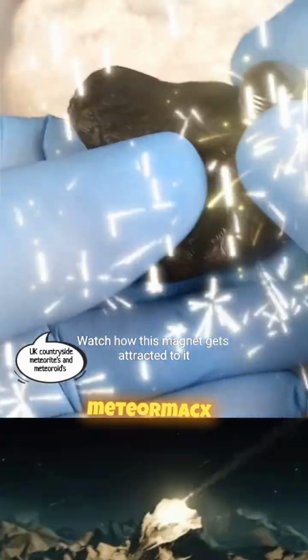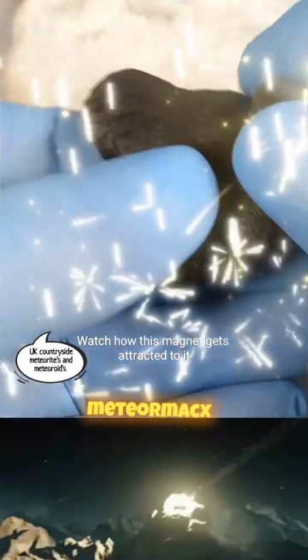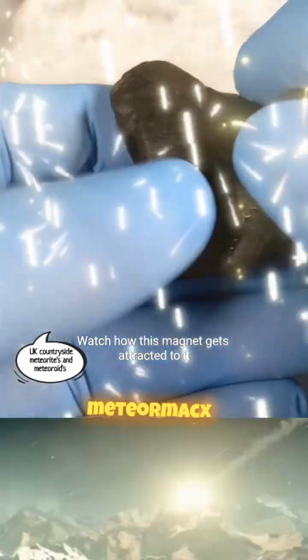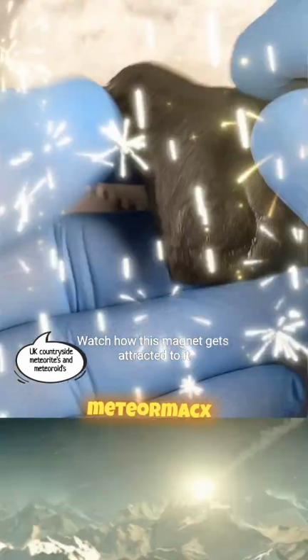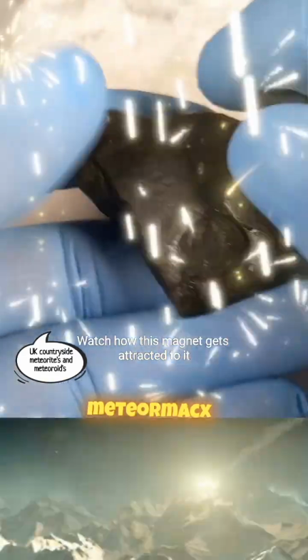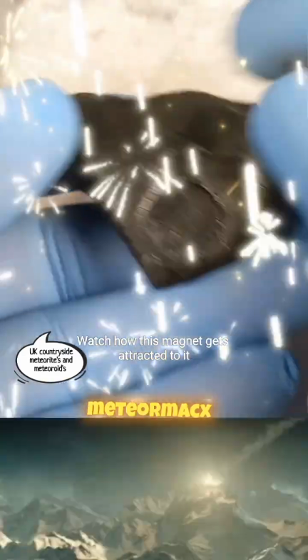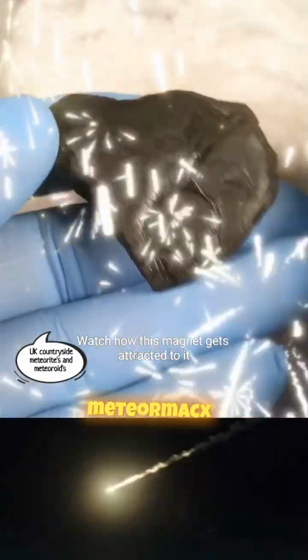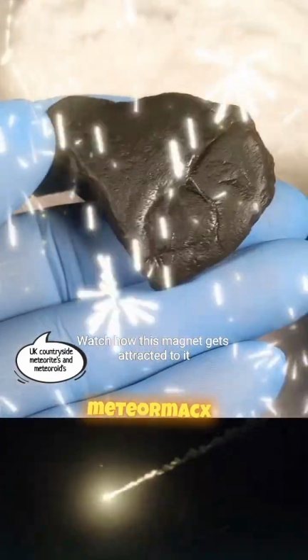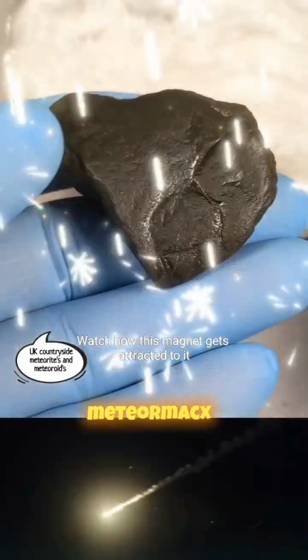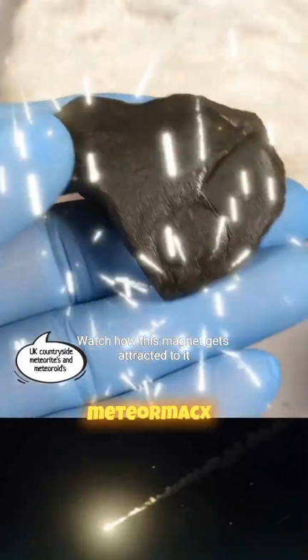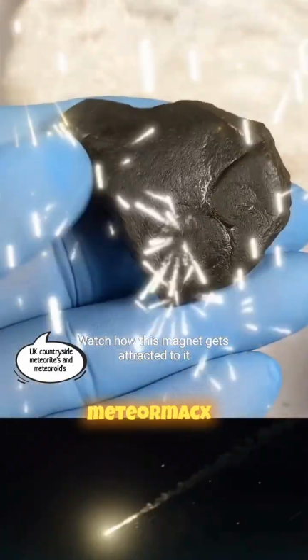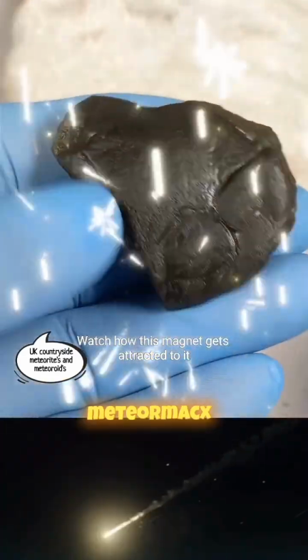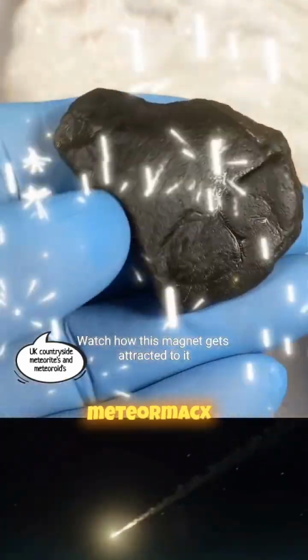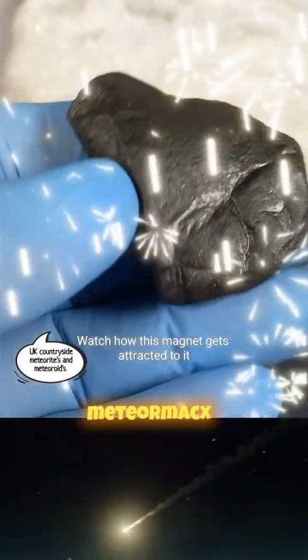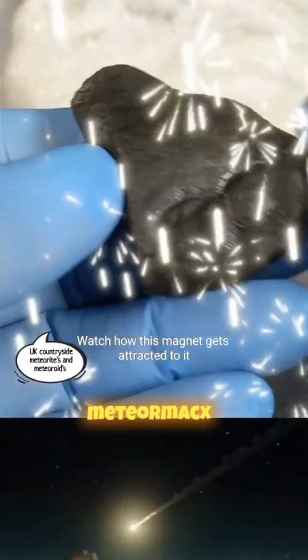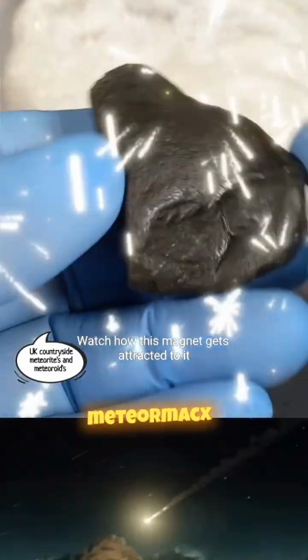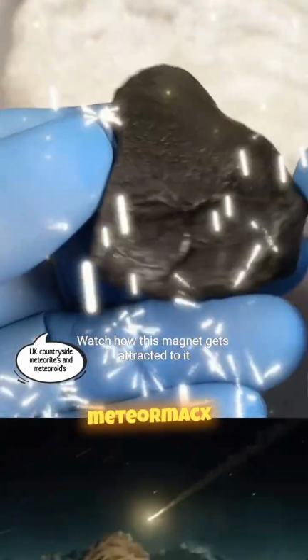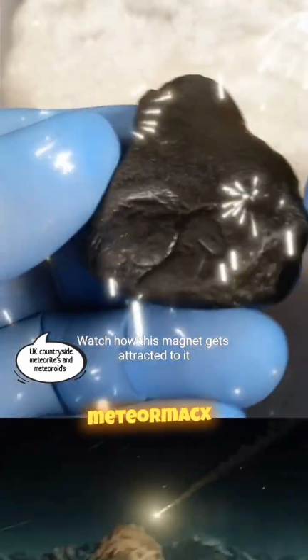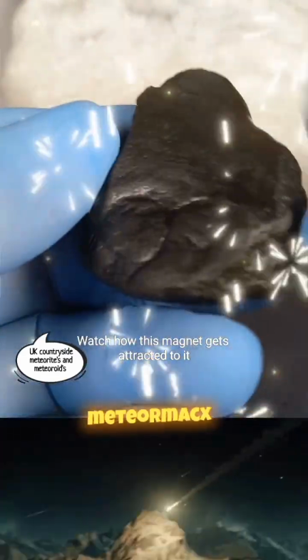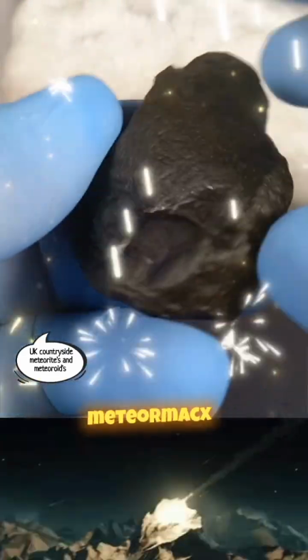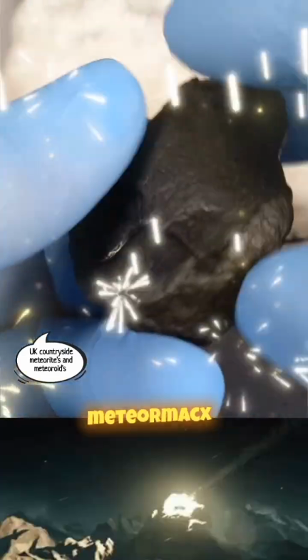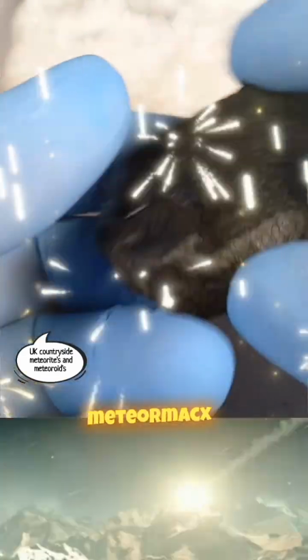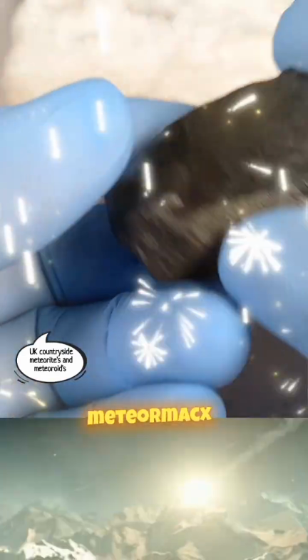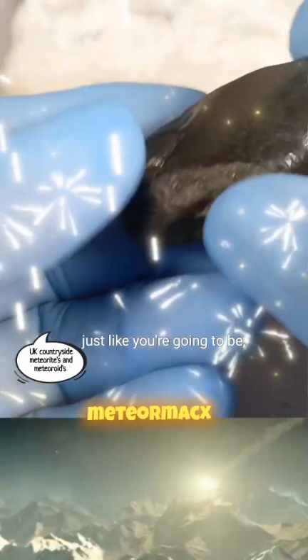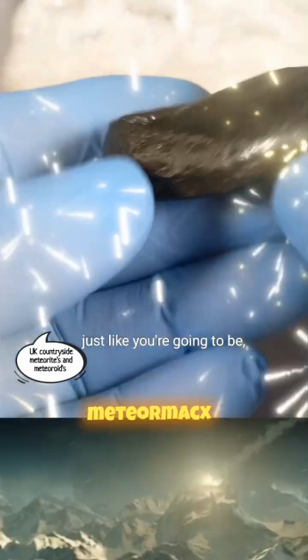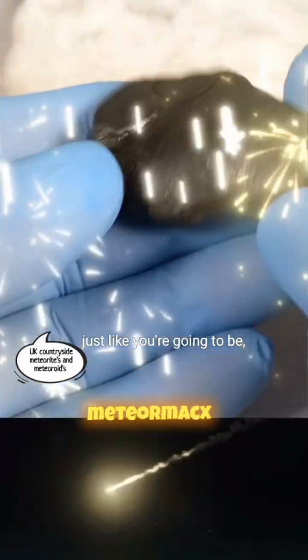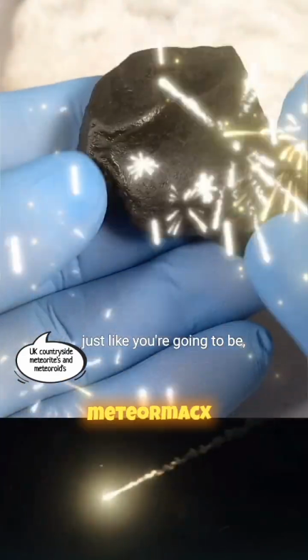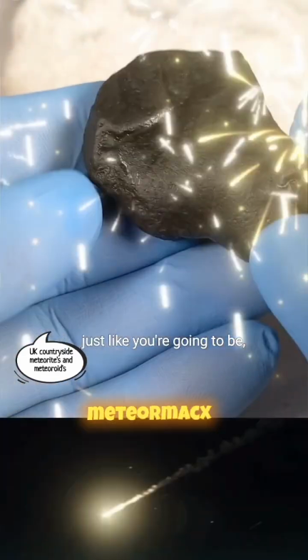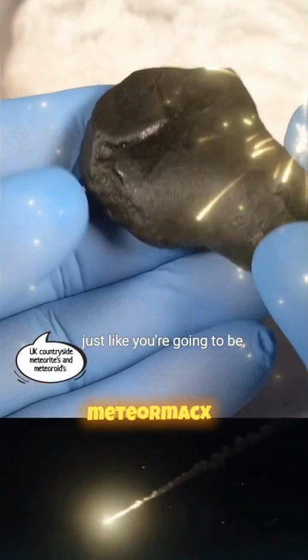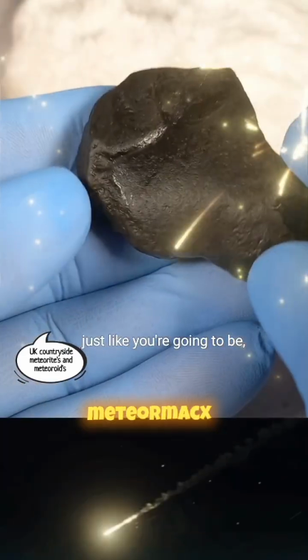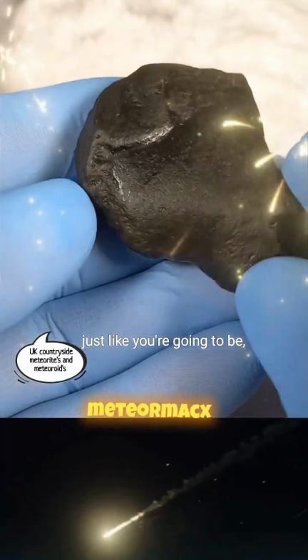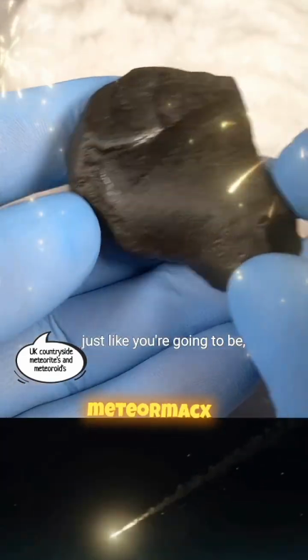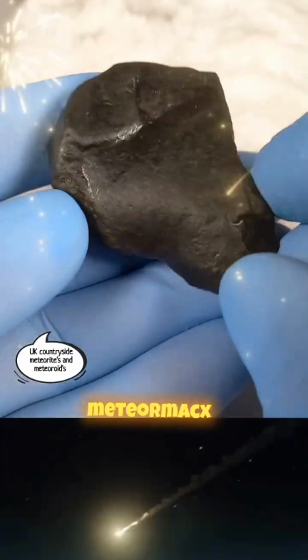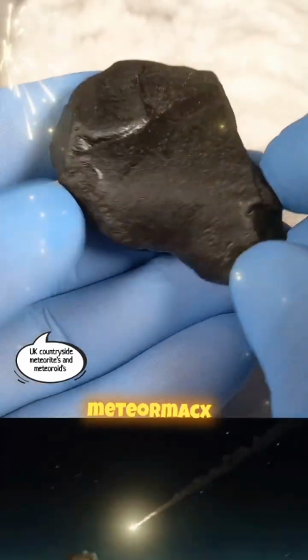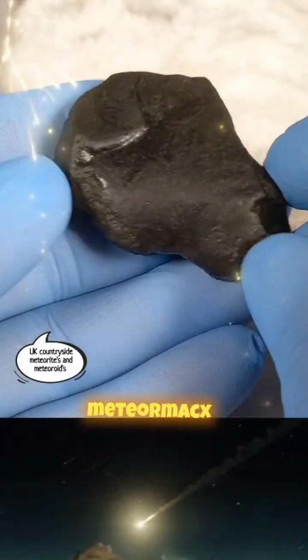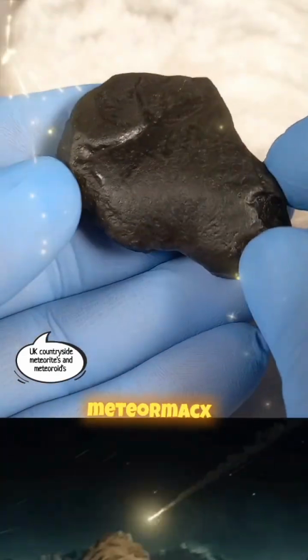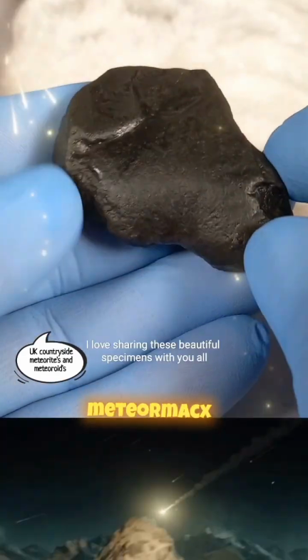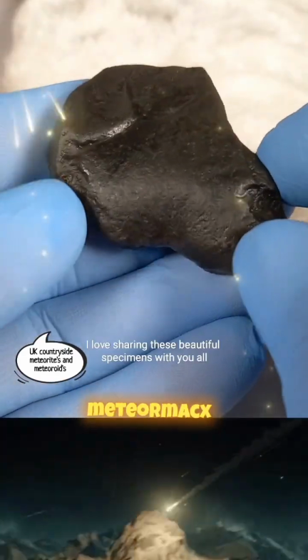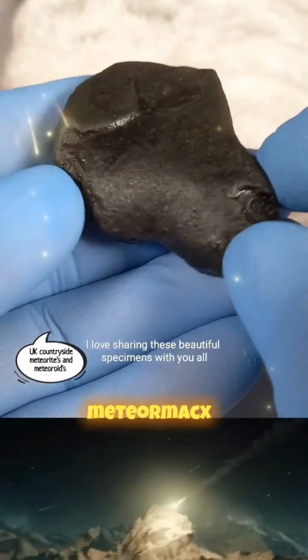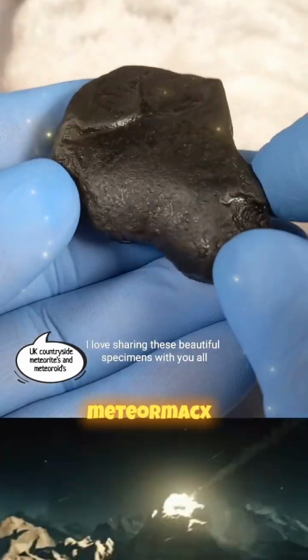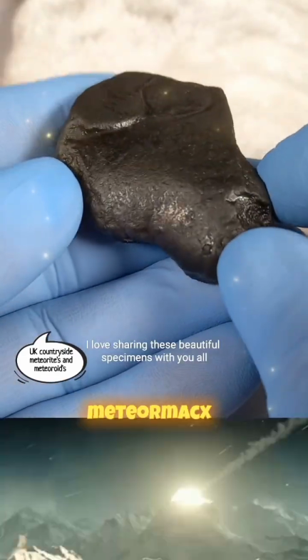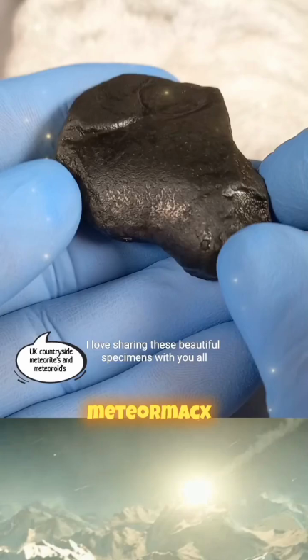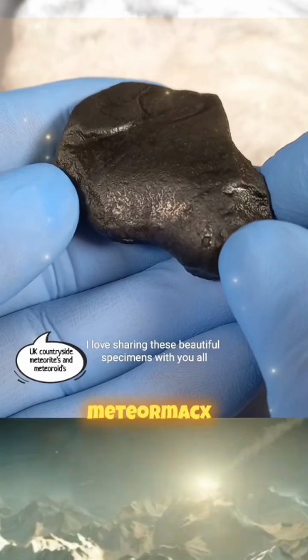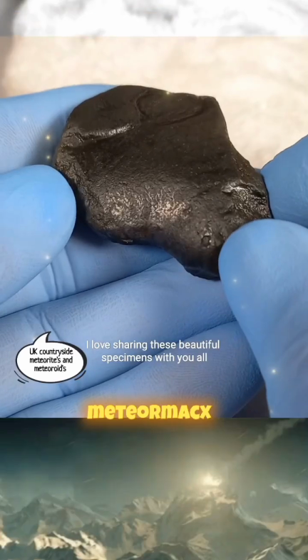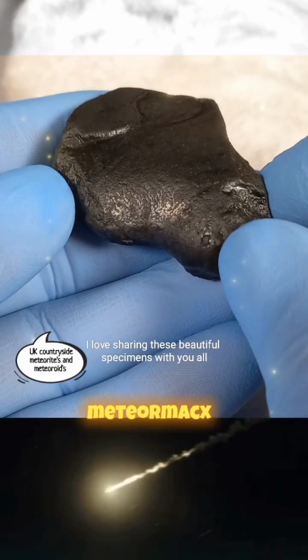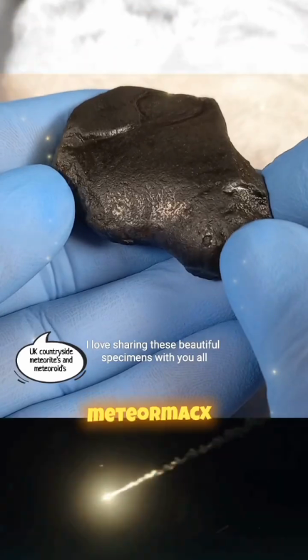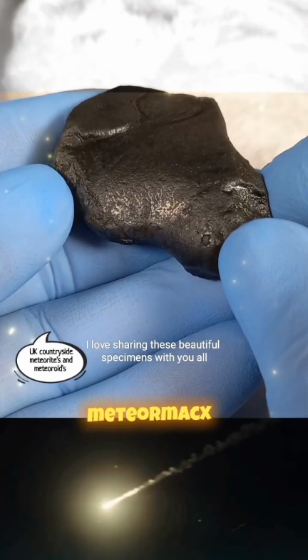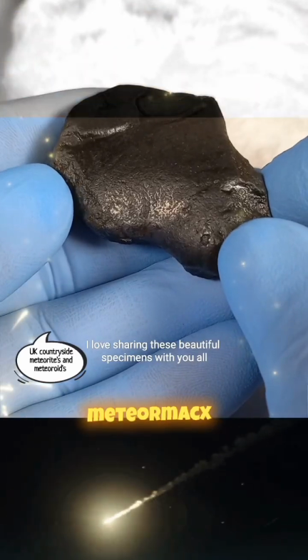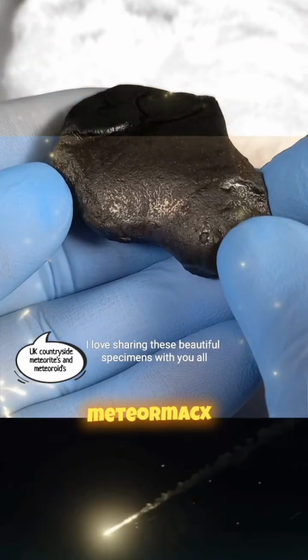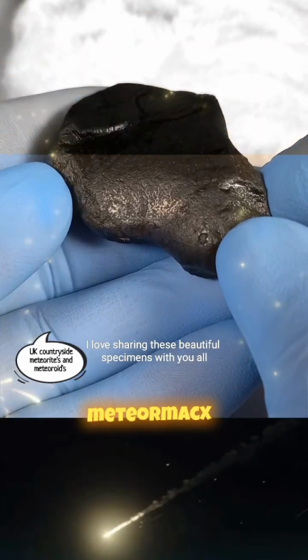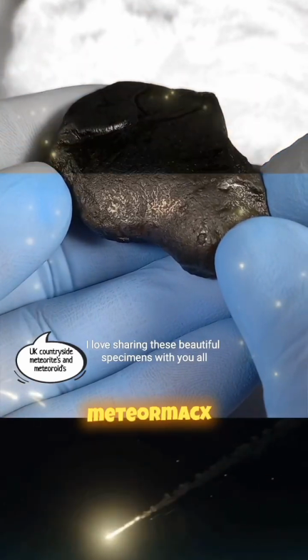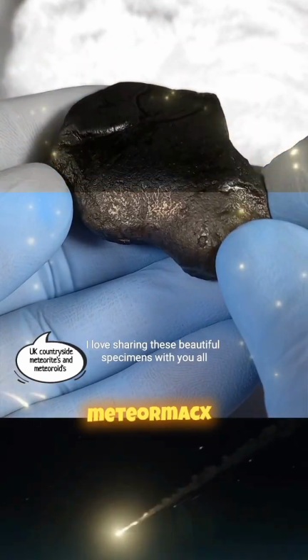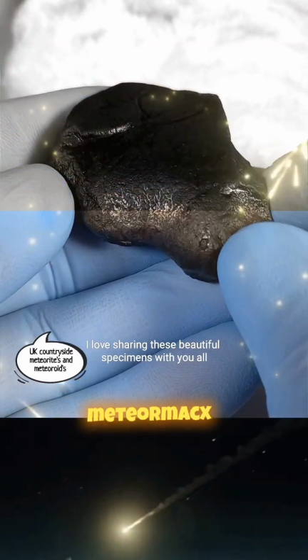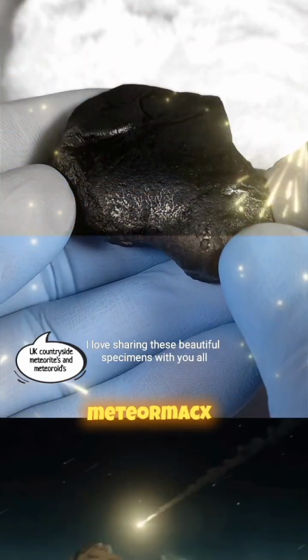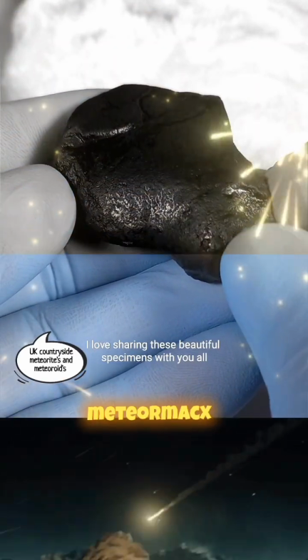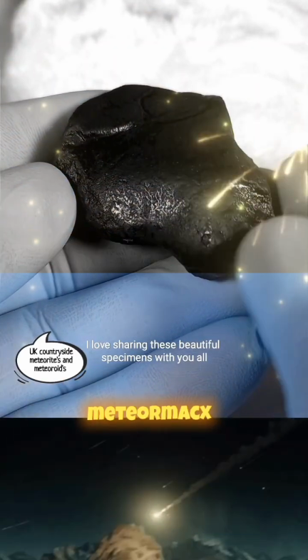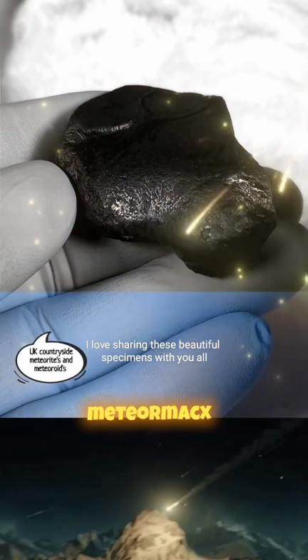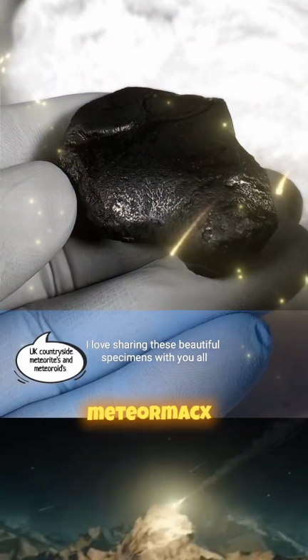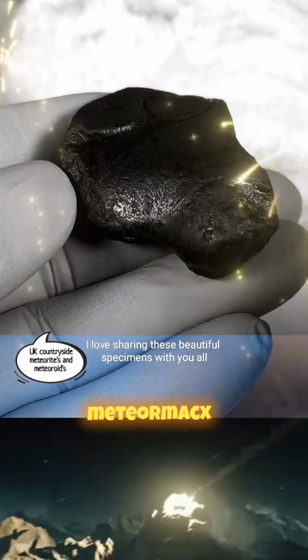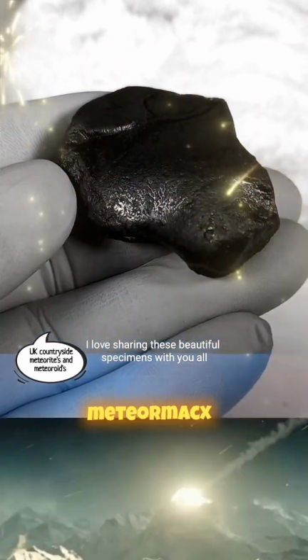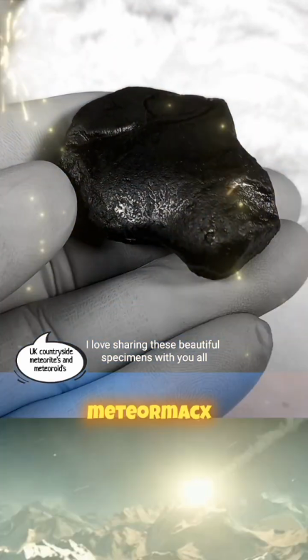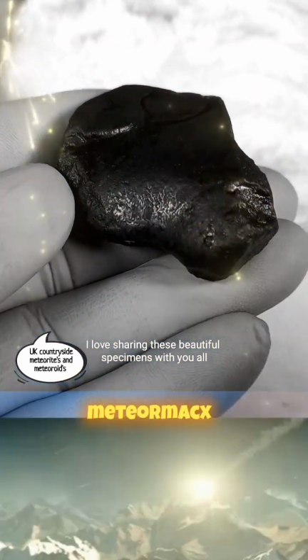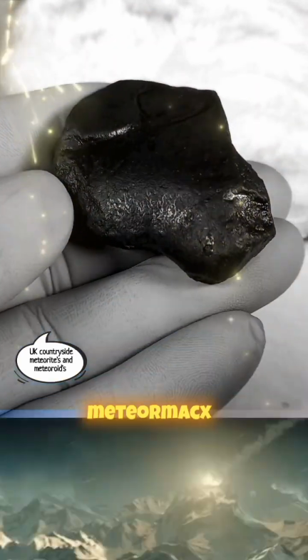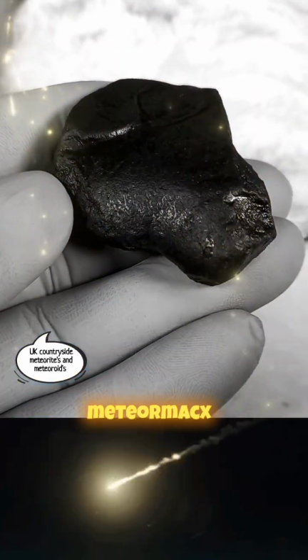Watch how this magnet gets attracted to it — just like you're going to be. I love sharing these beautiful specimens with you all.